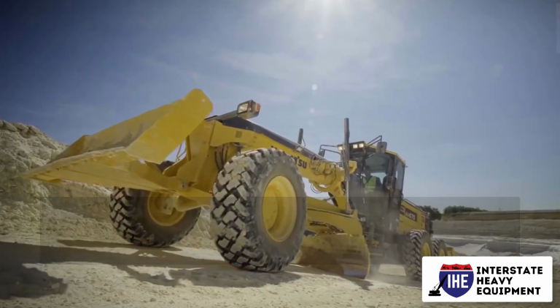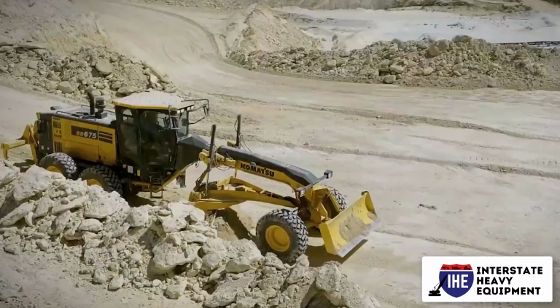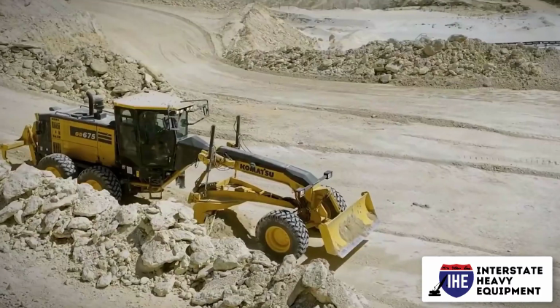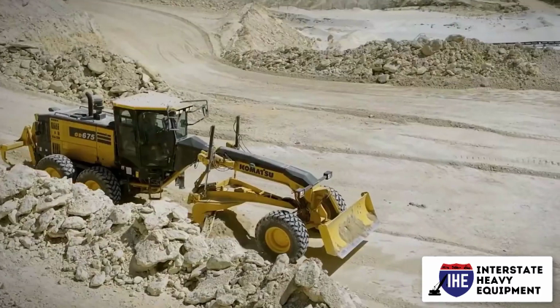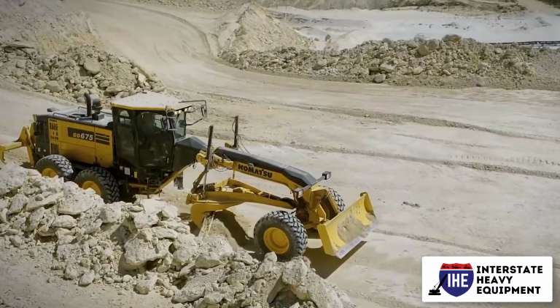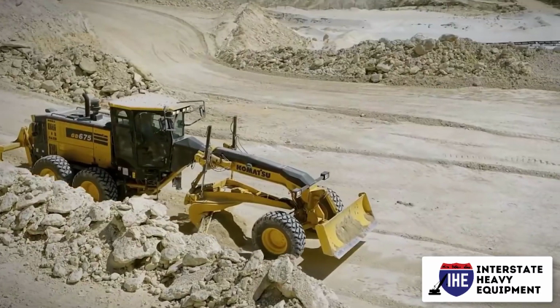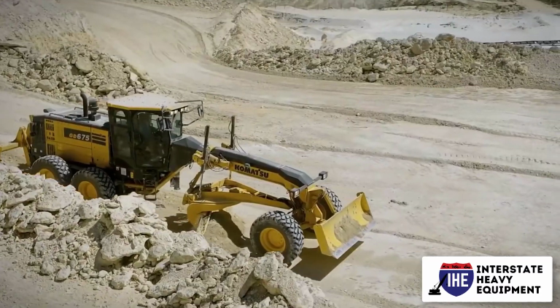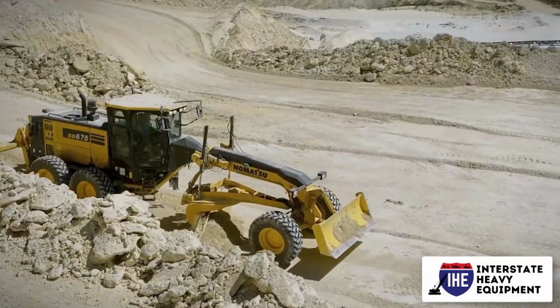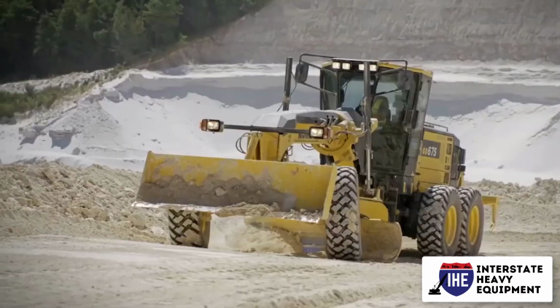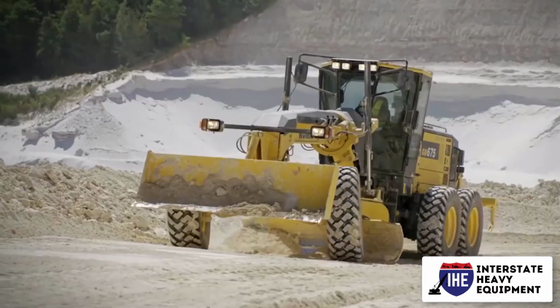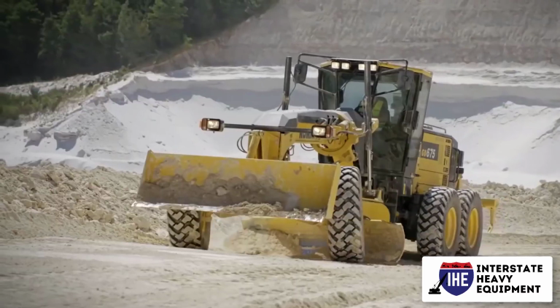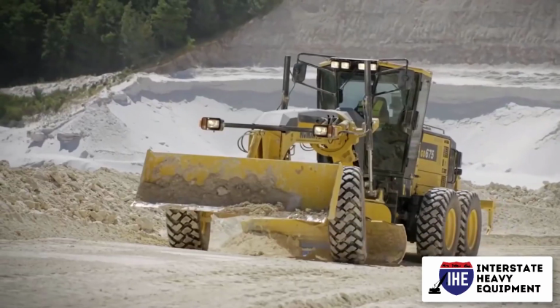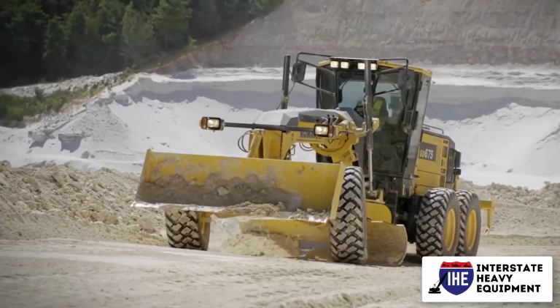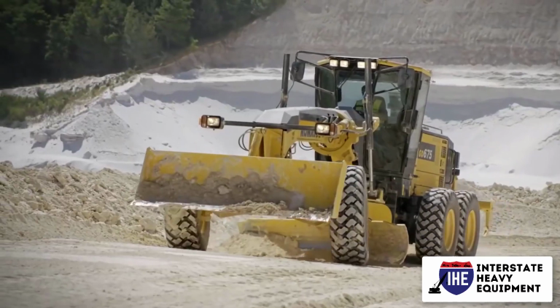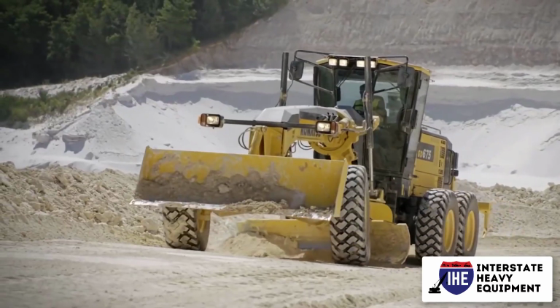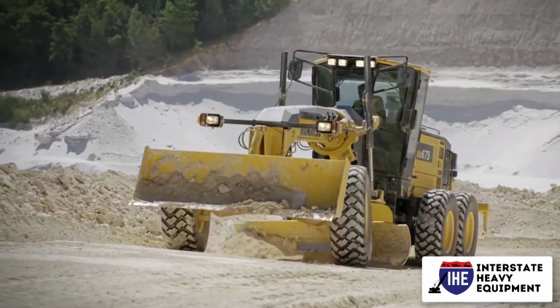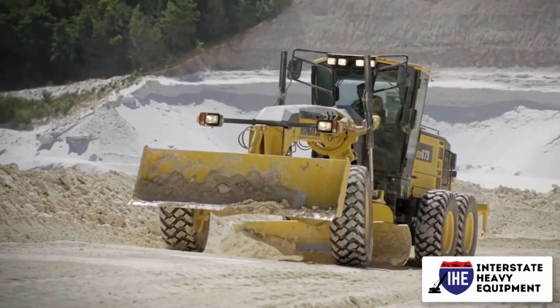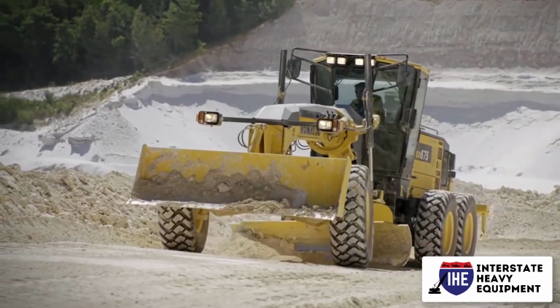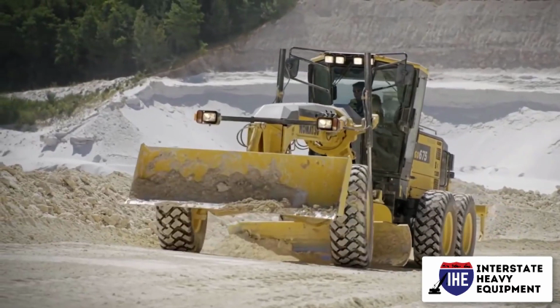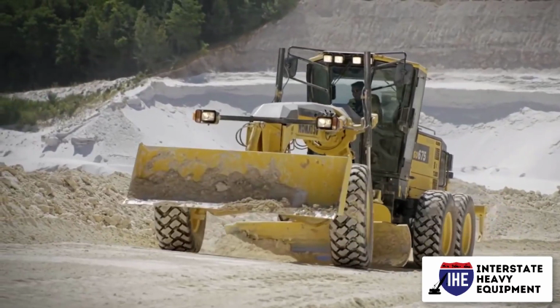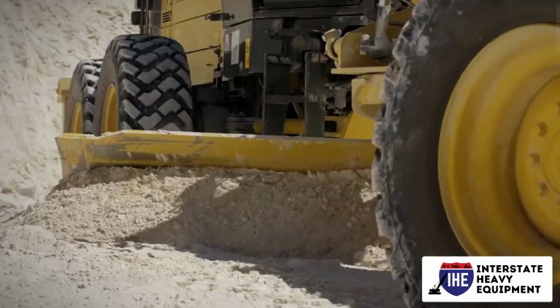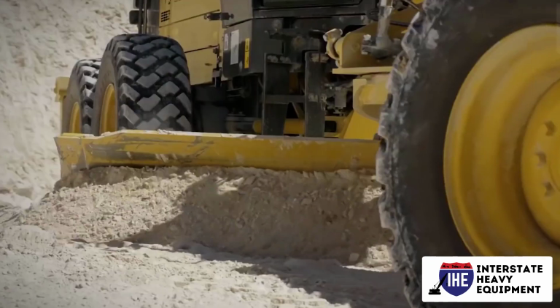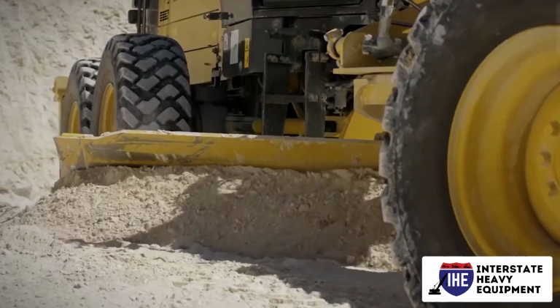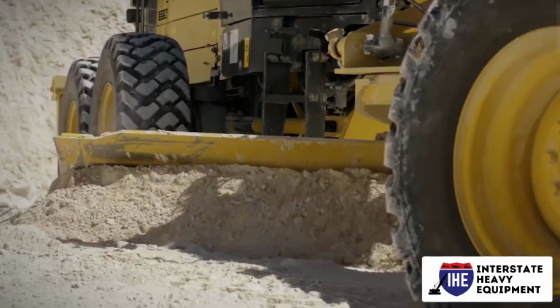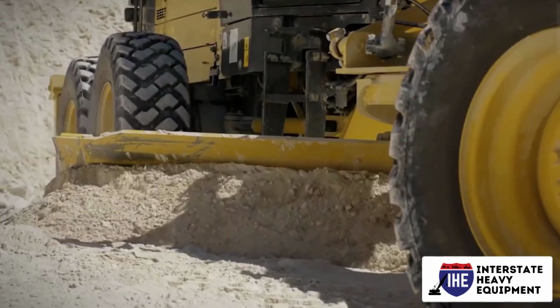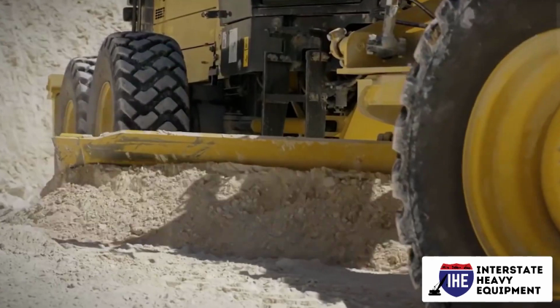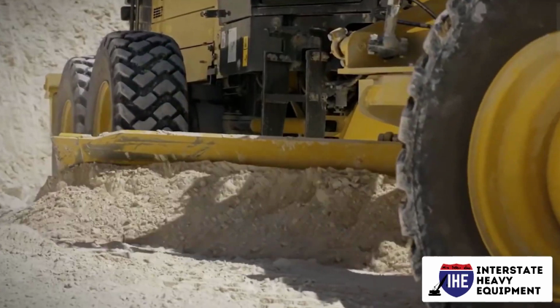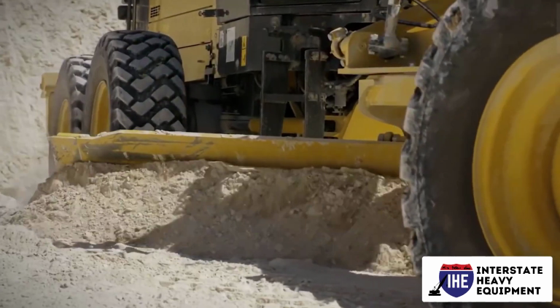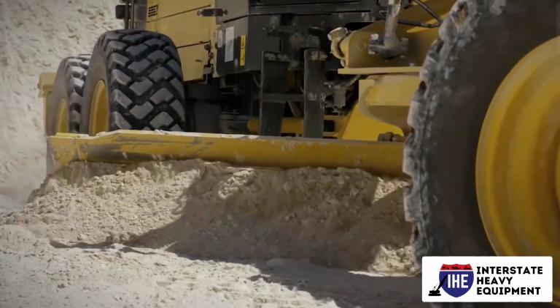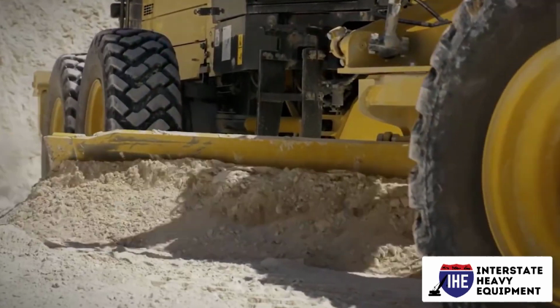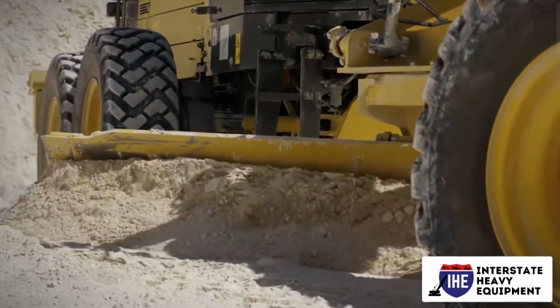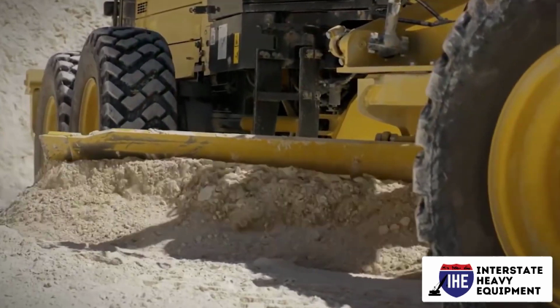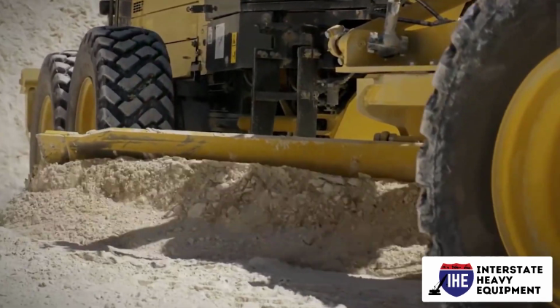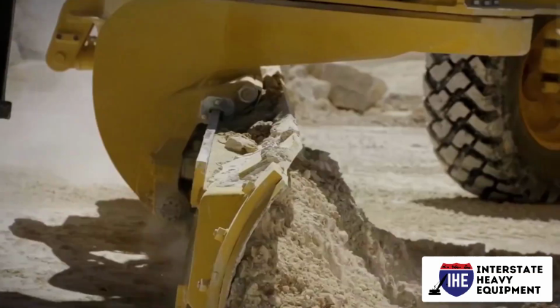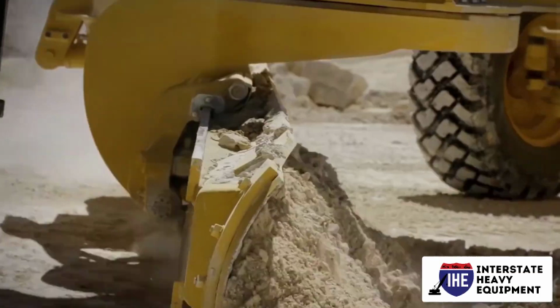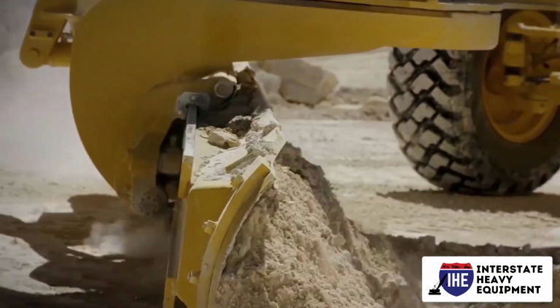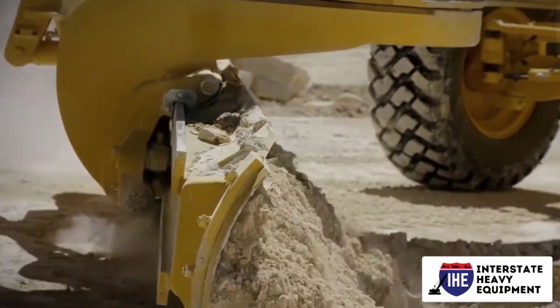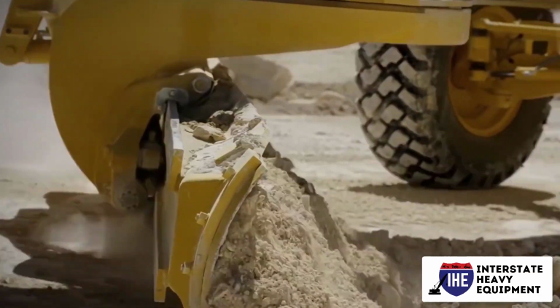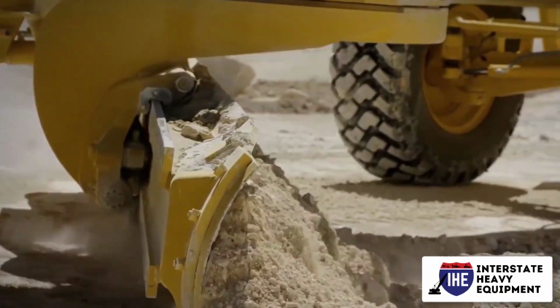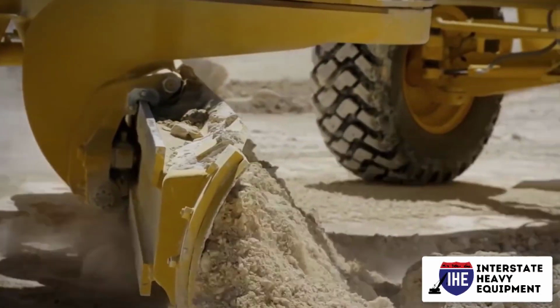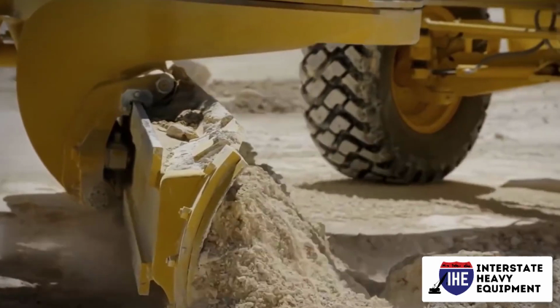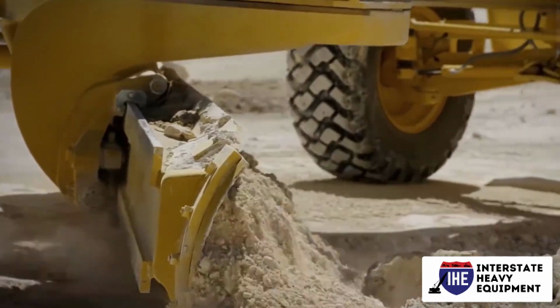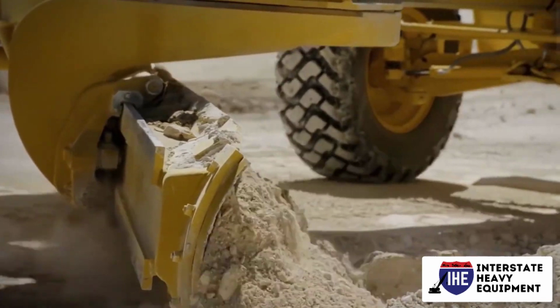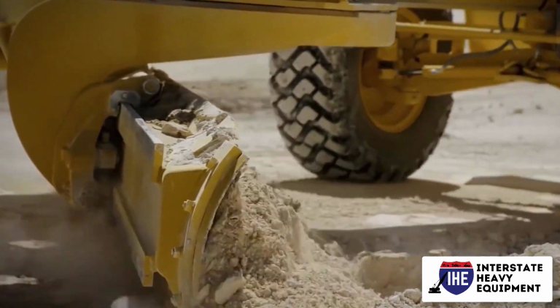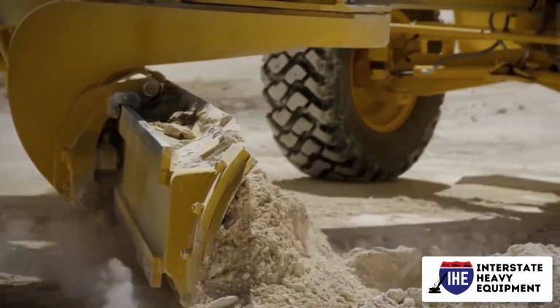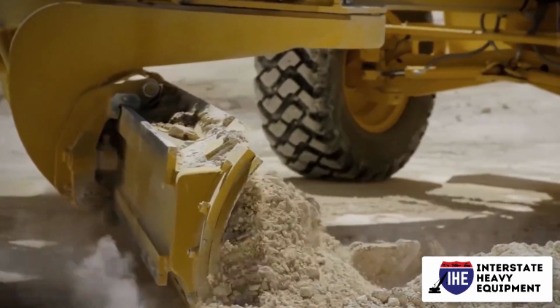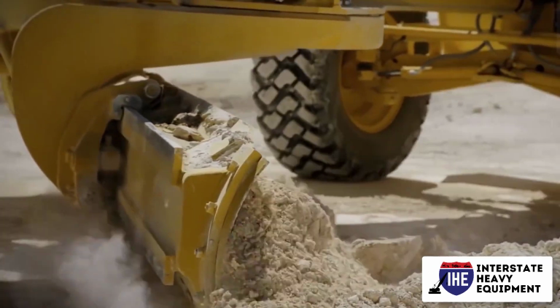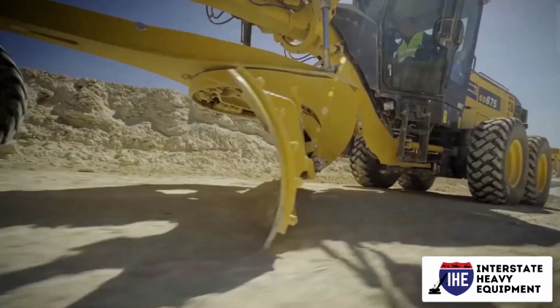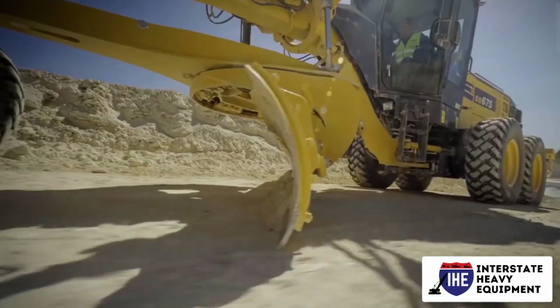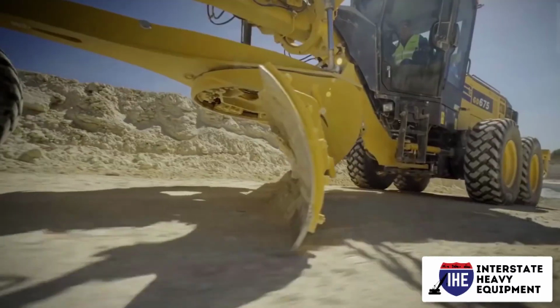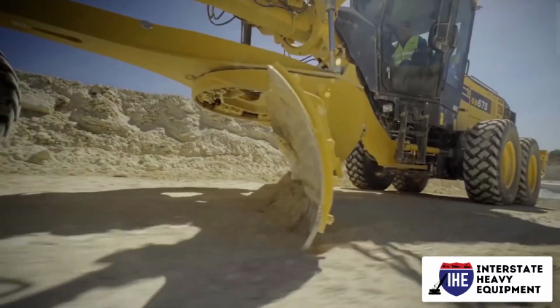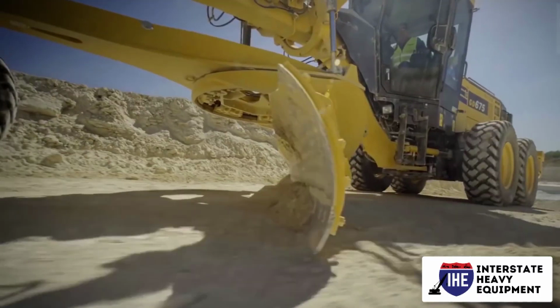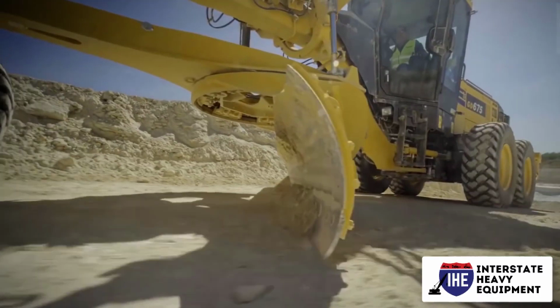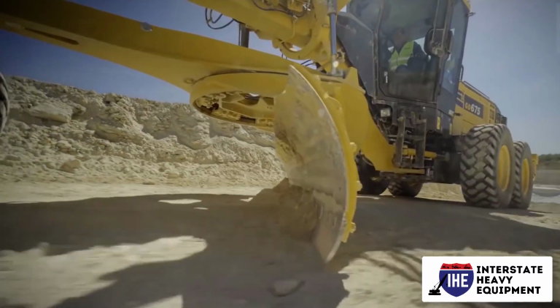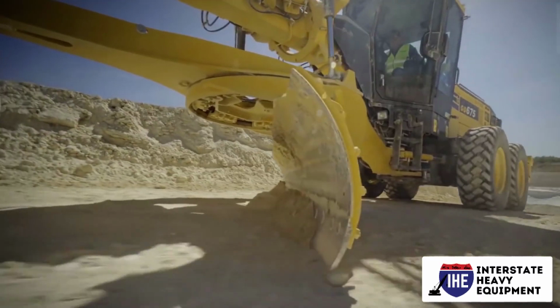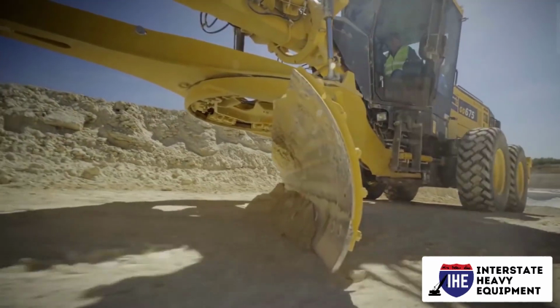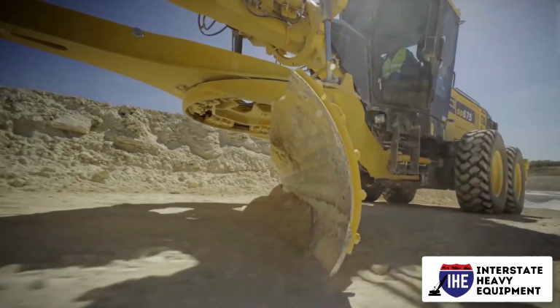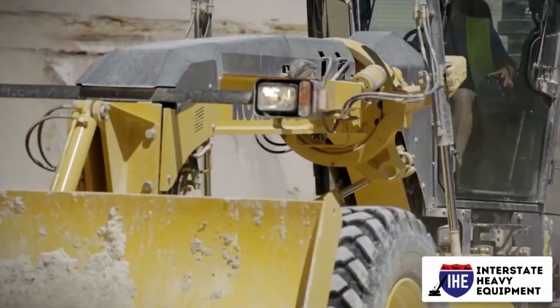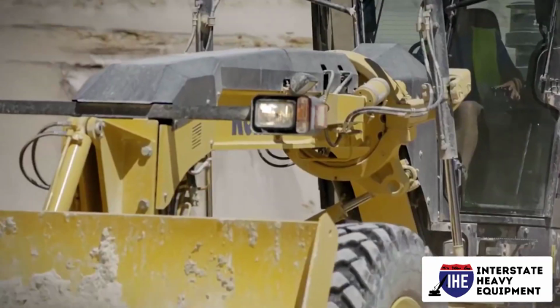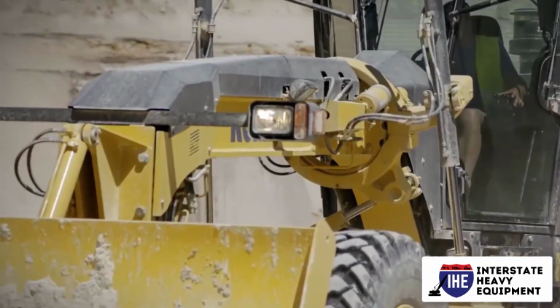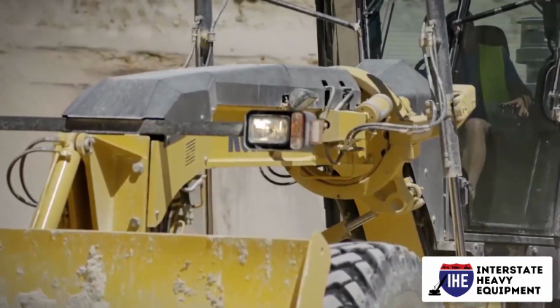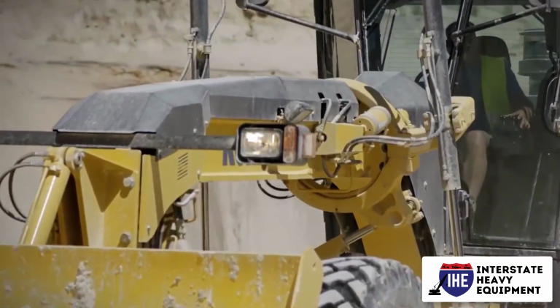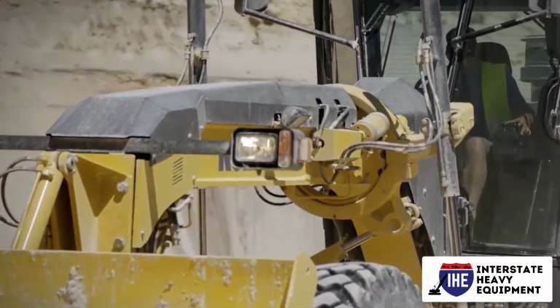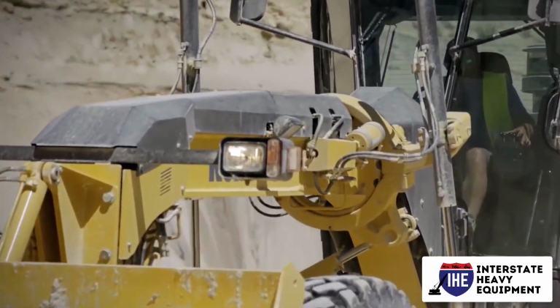Check hydraulic connections, pressure, and the complete coupling structure. Remember to release pressure while removing attachments.